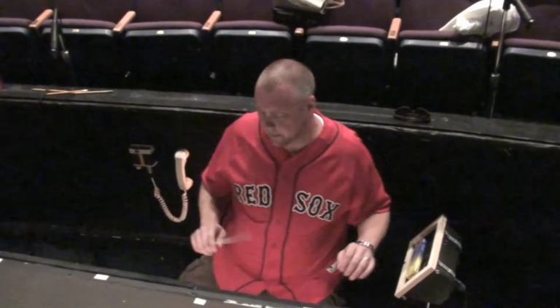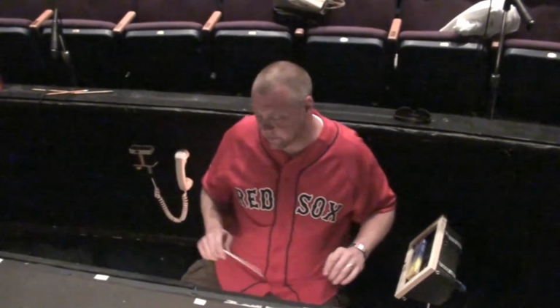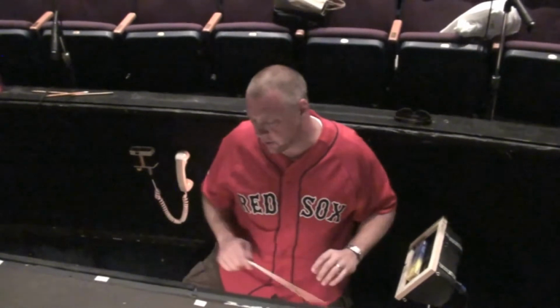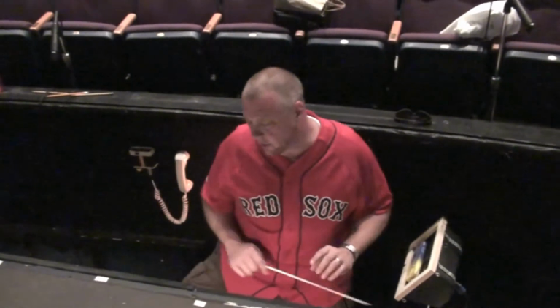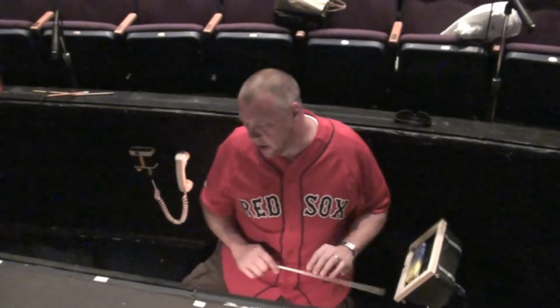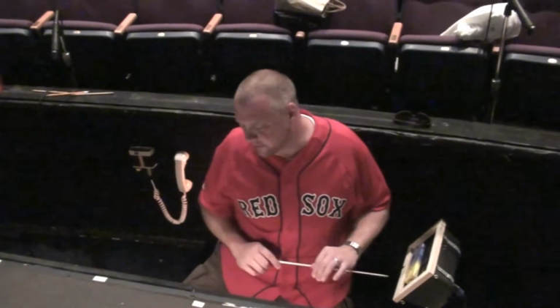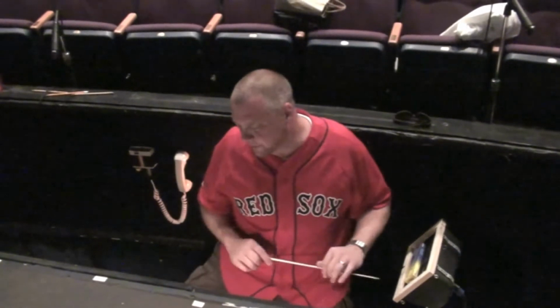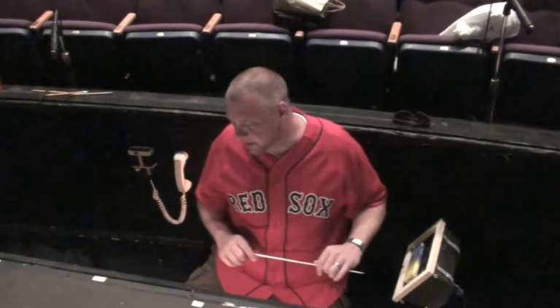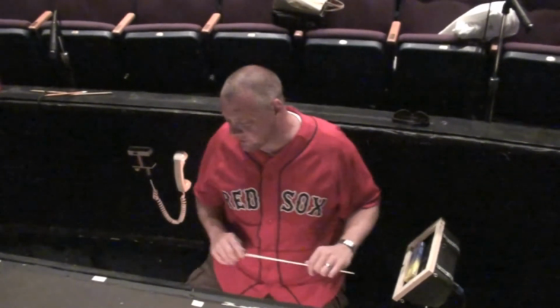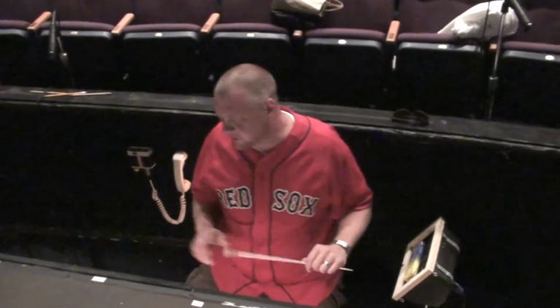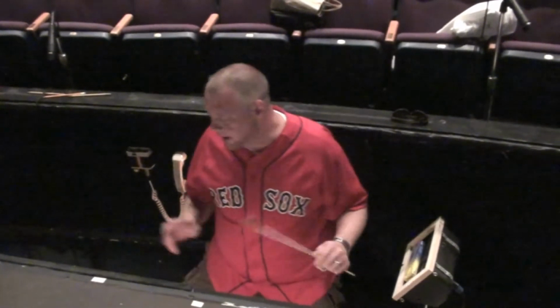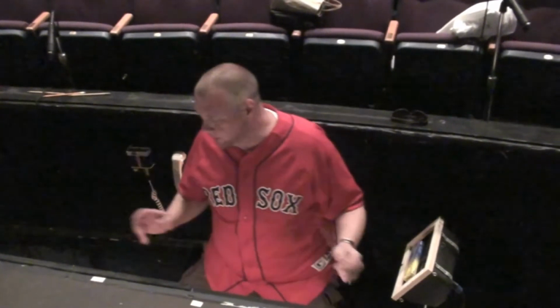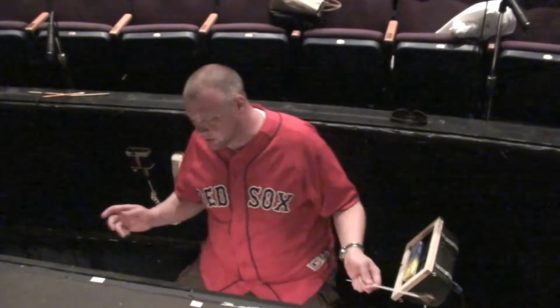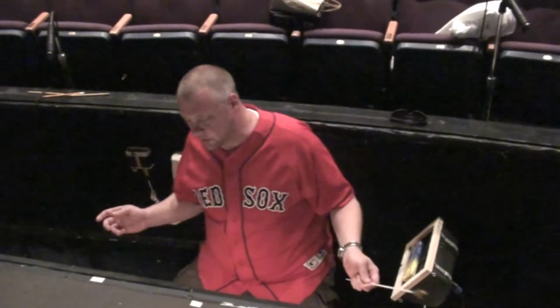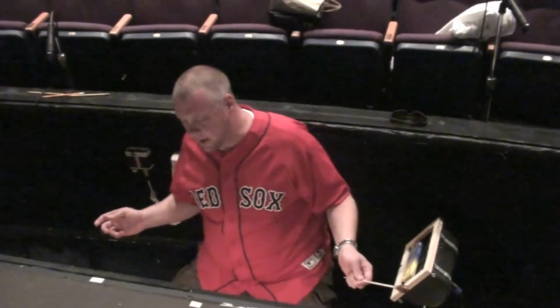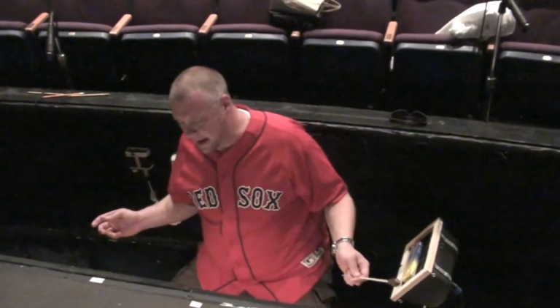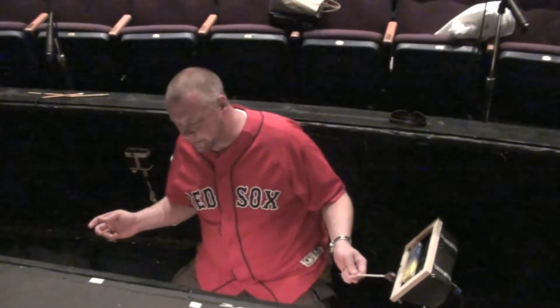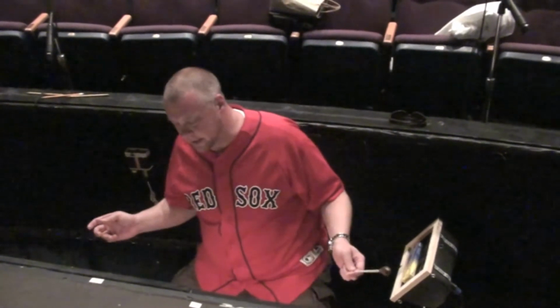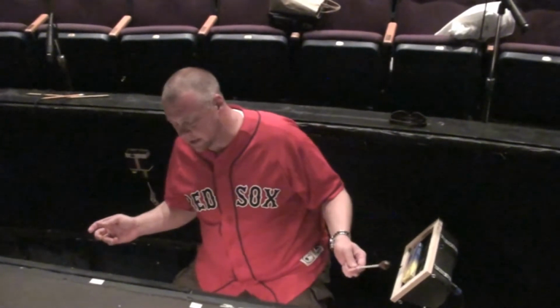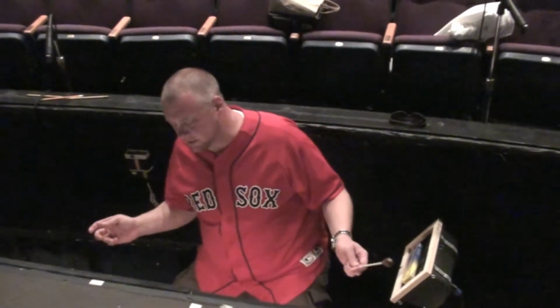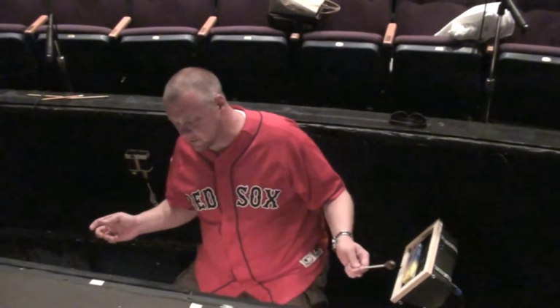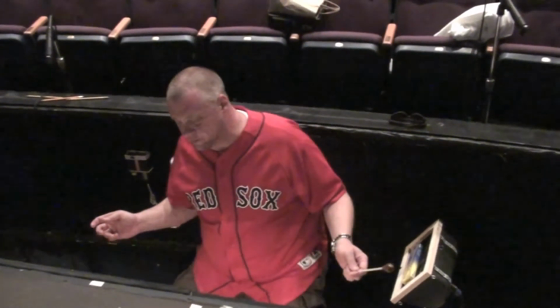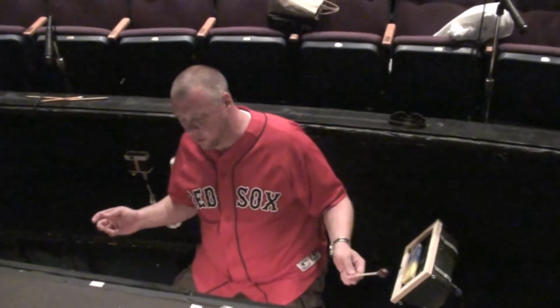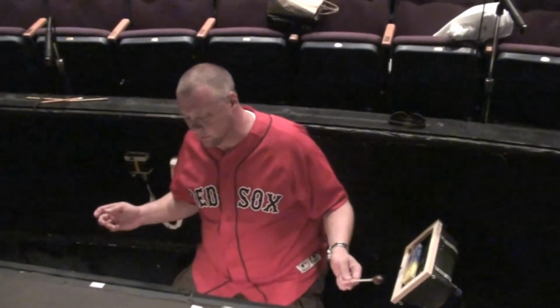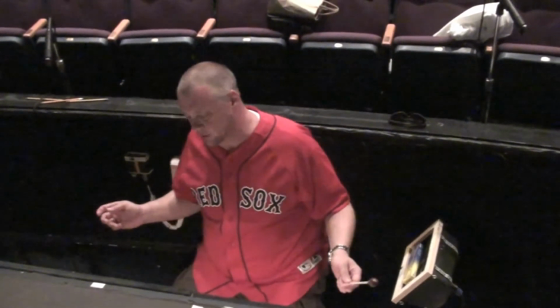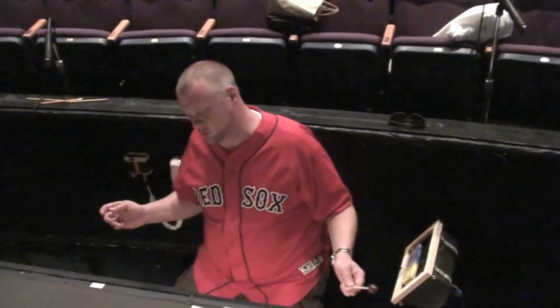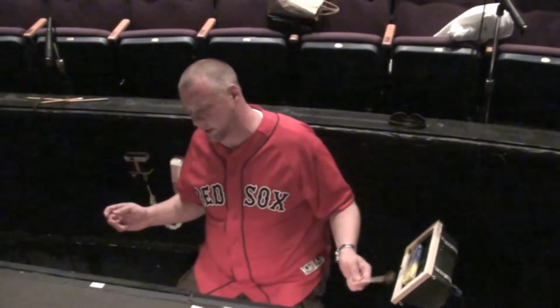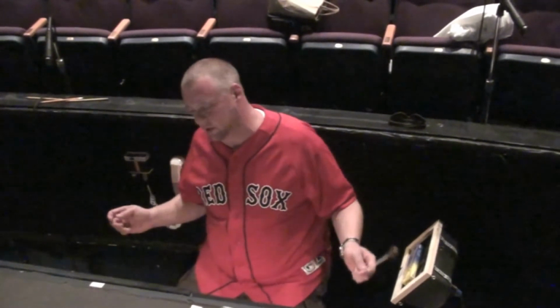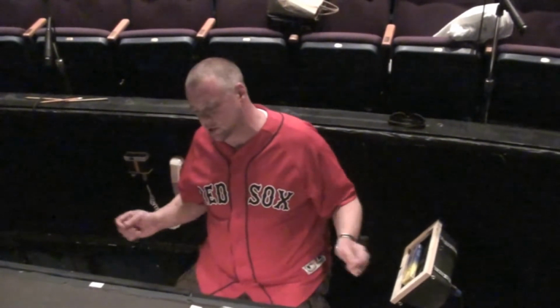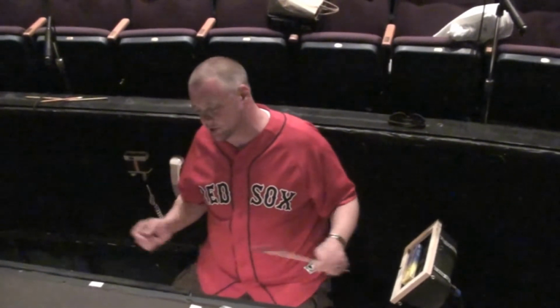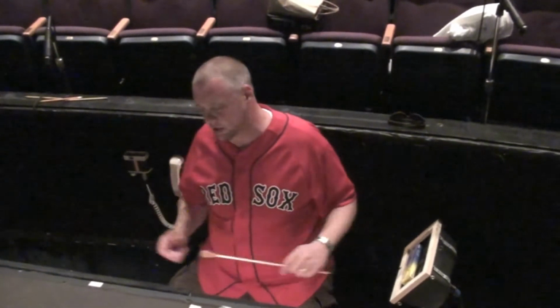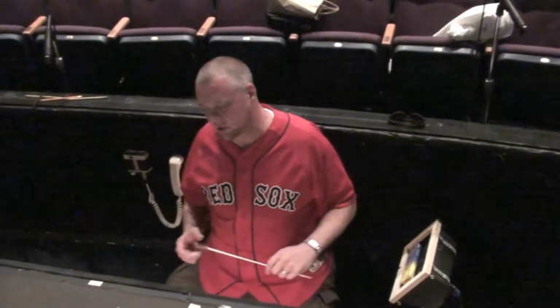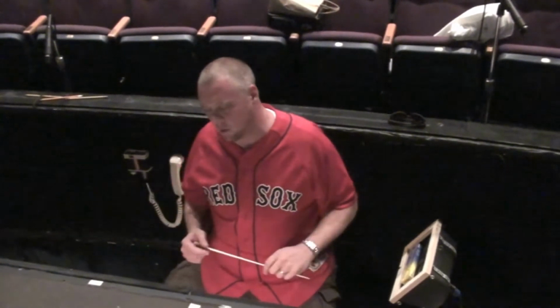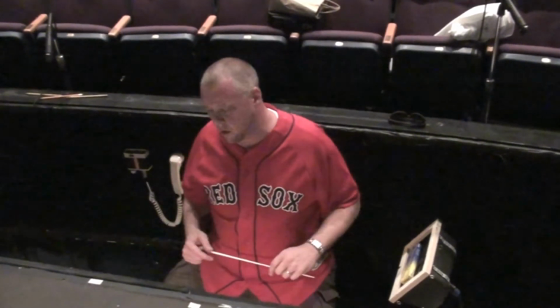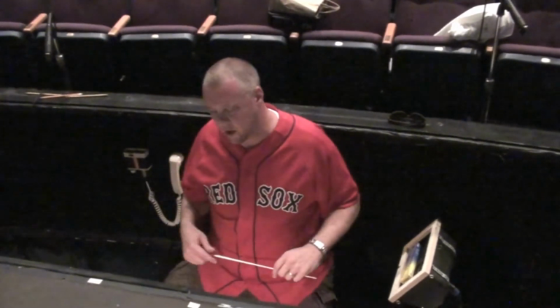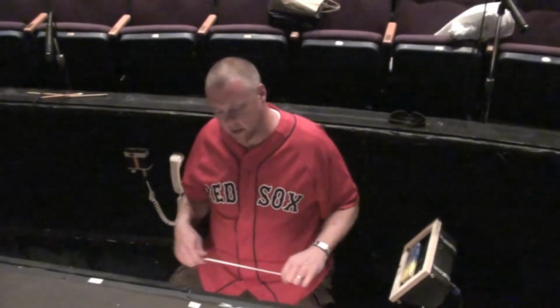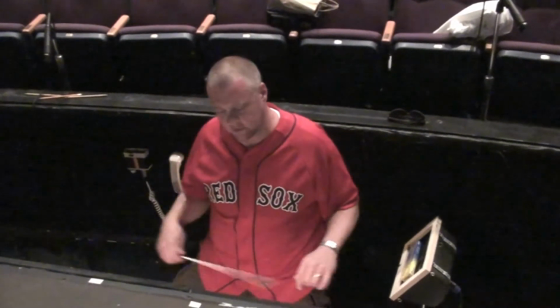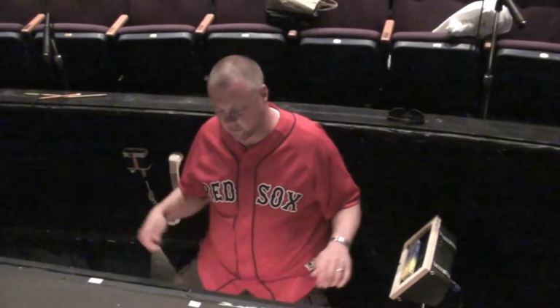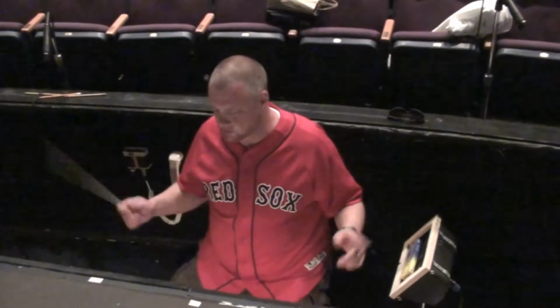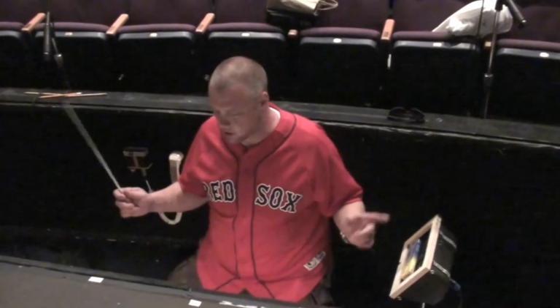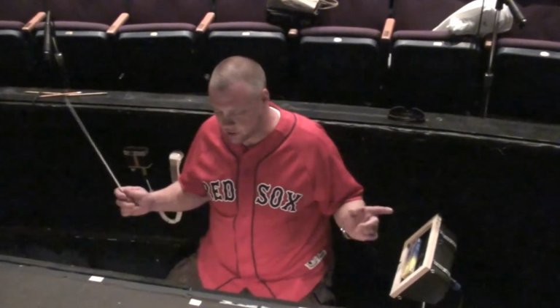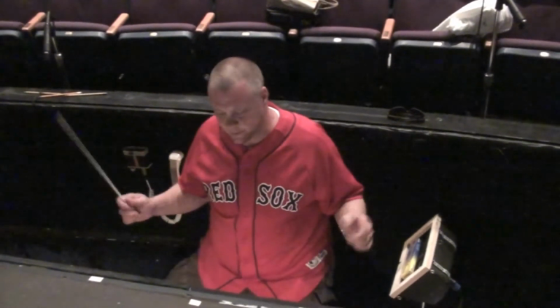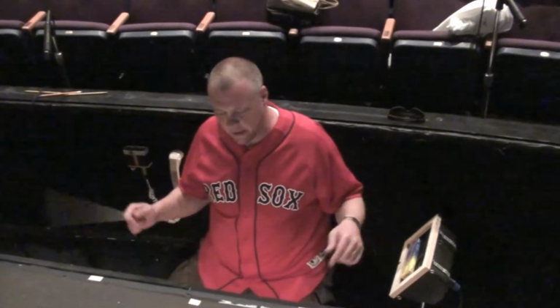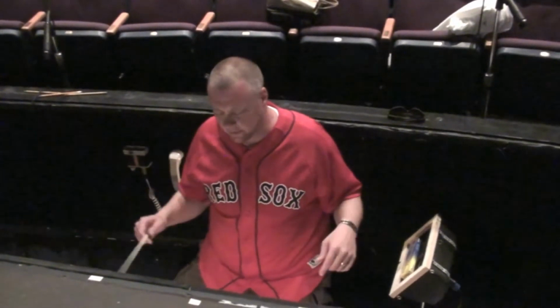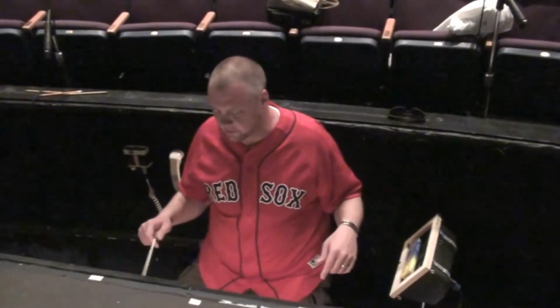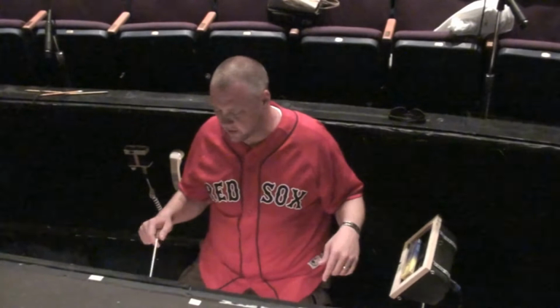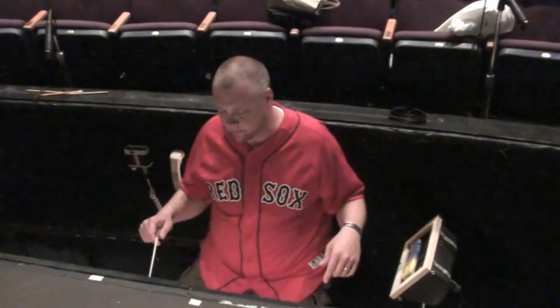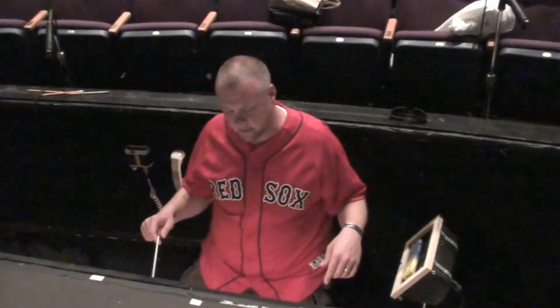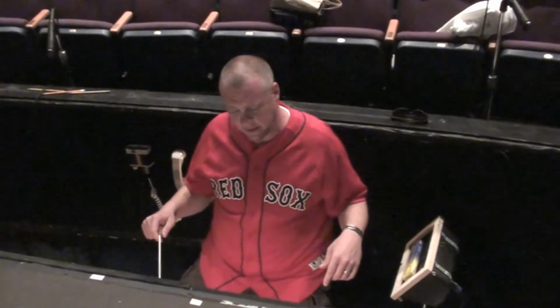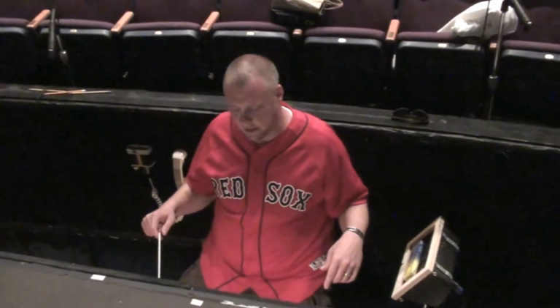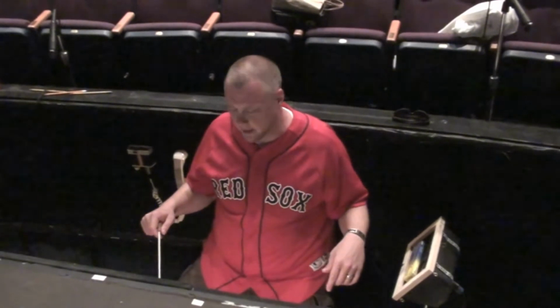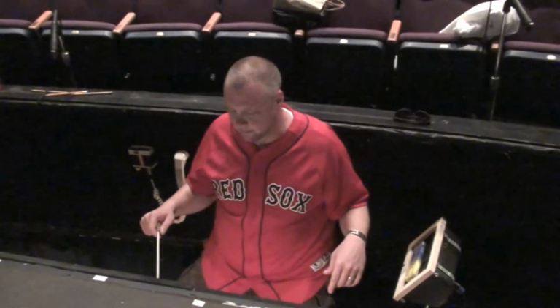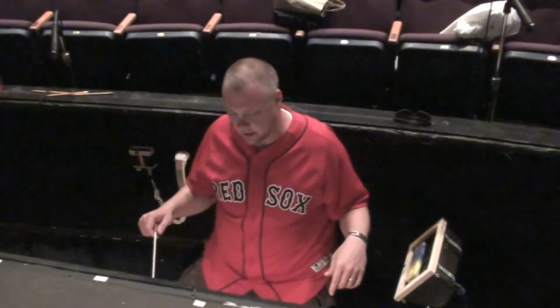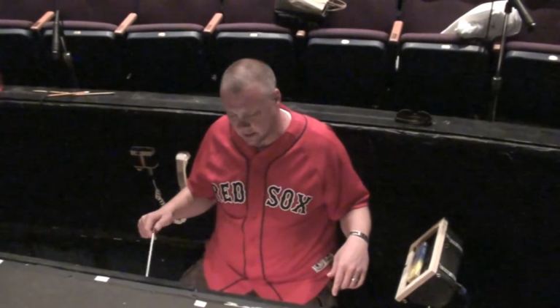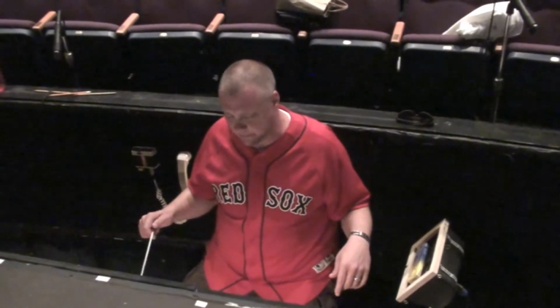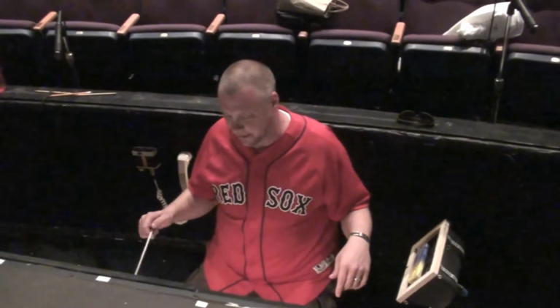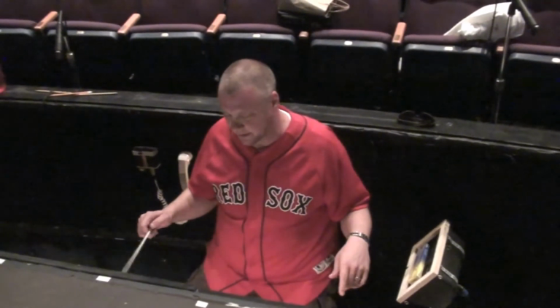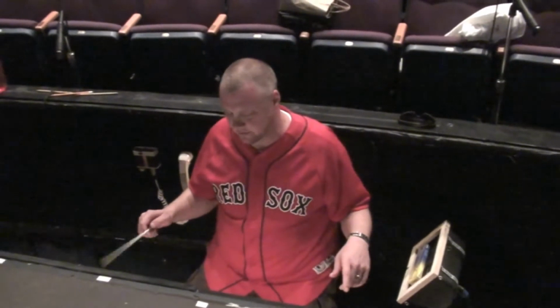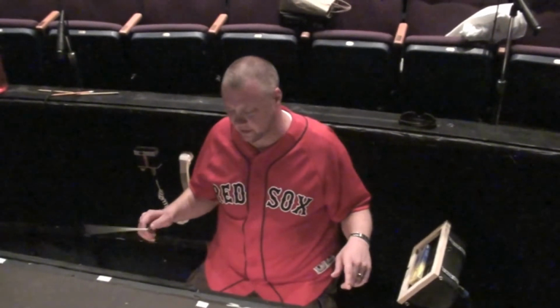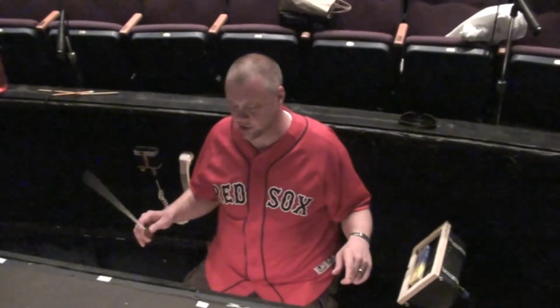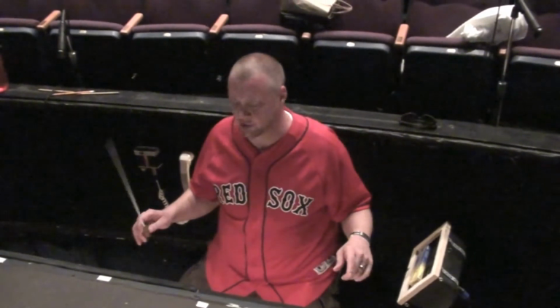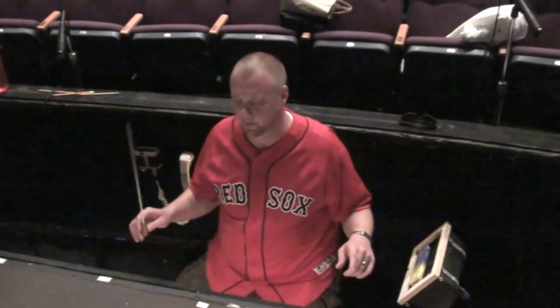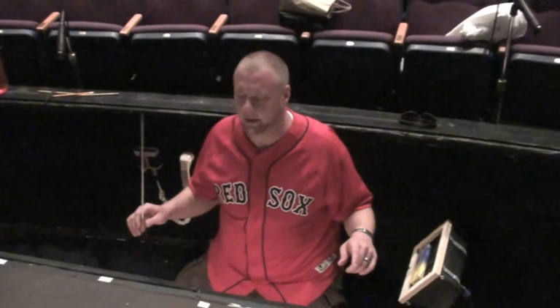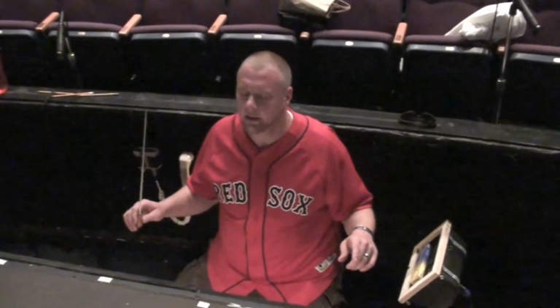There will also be a sound cue happening at this point, which we can just ignore. It's a church bell or something, and I'm not going to pay any attention to it.